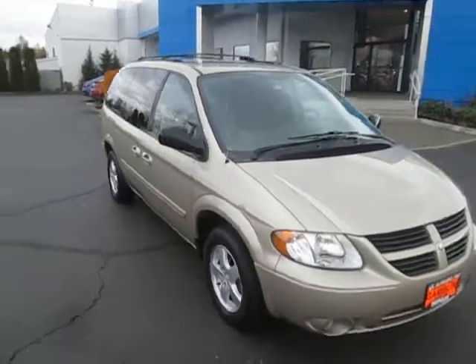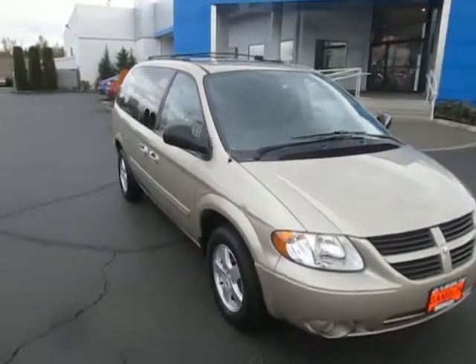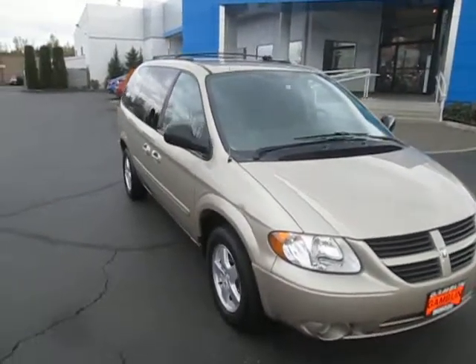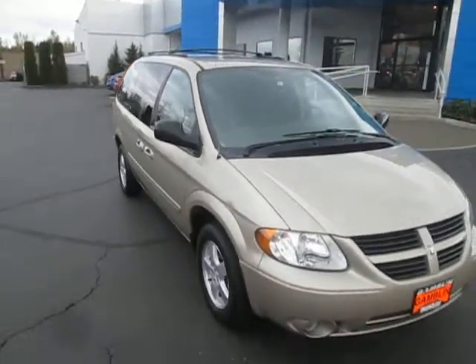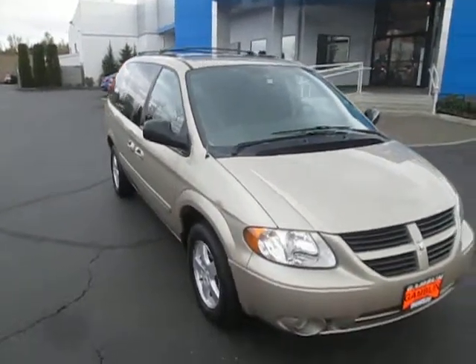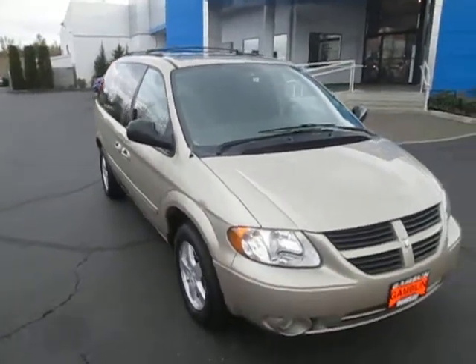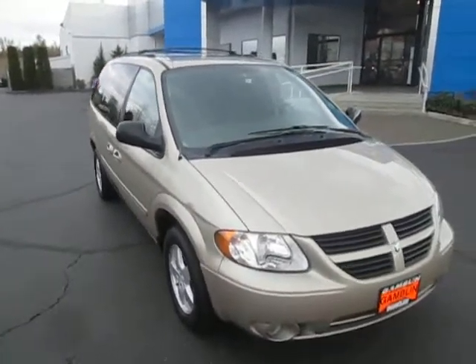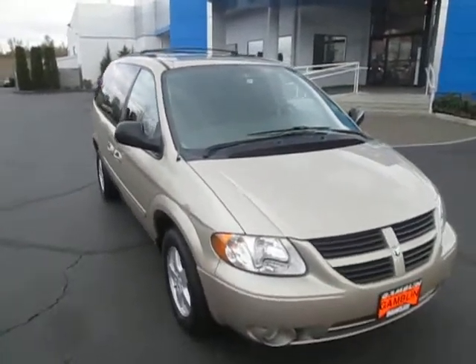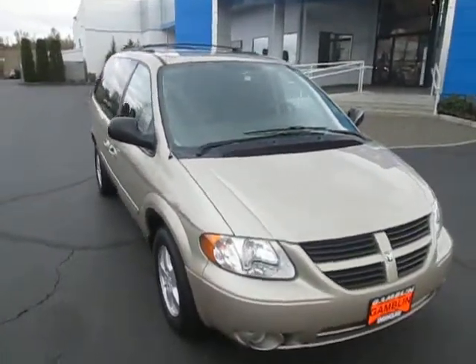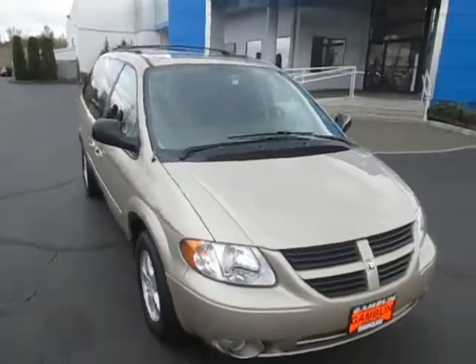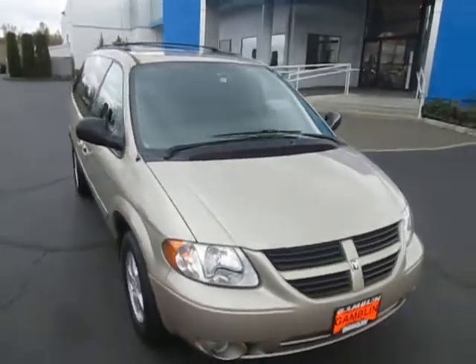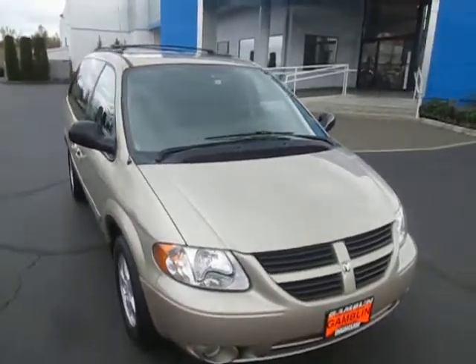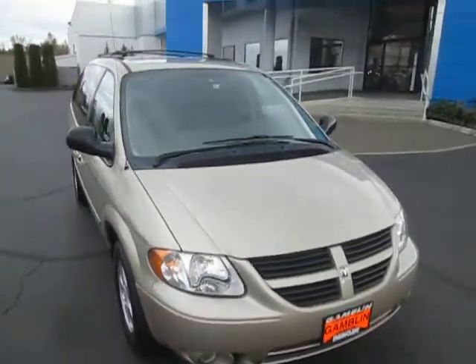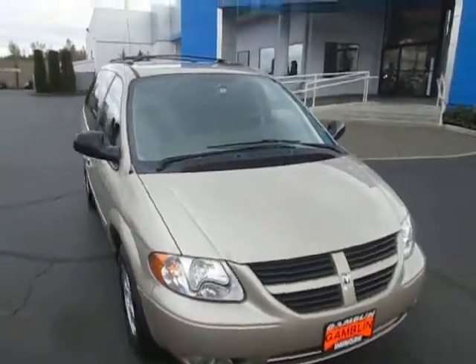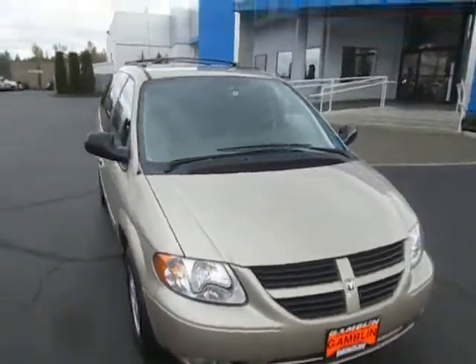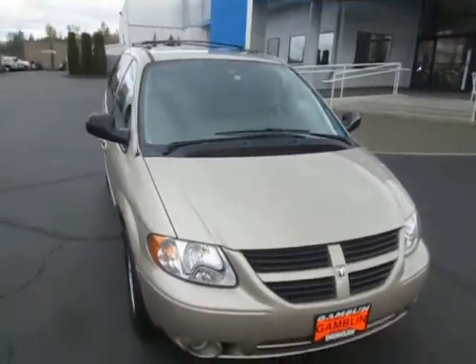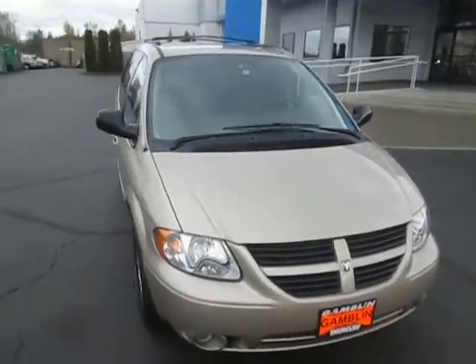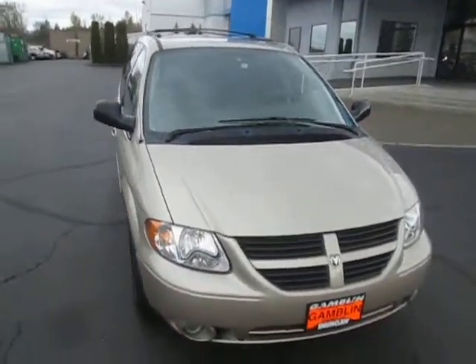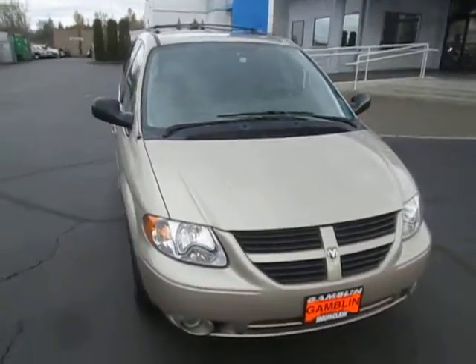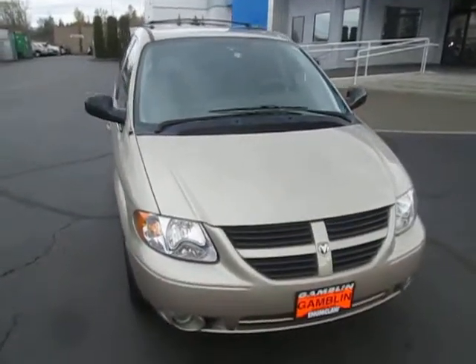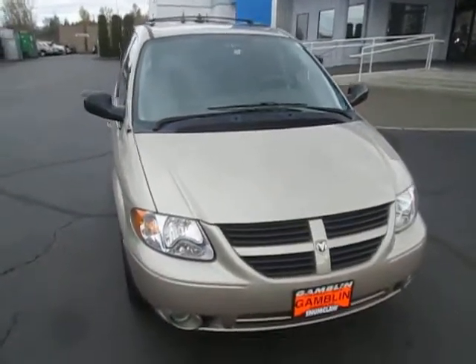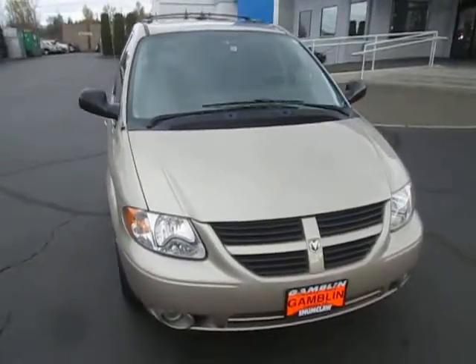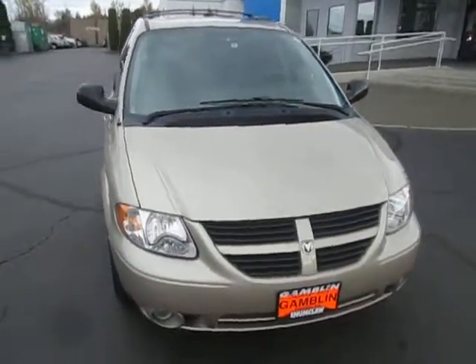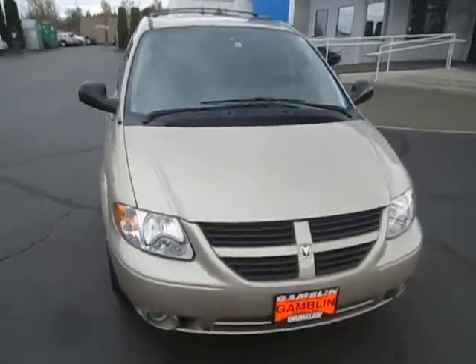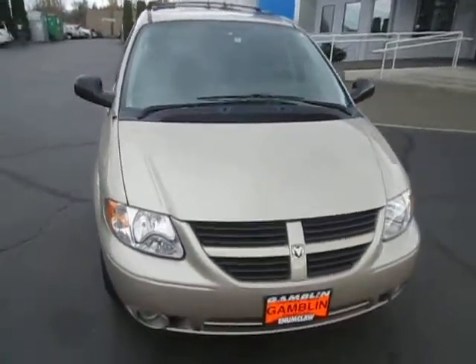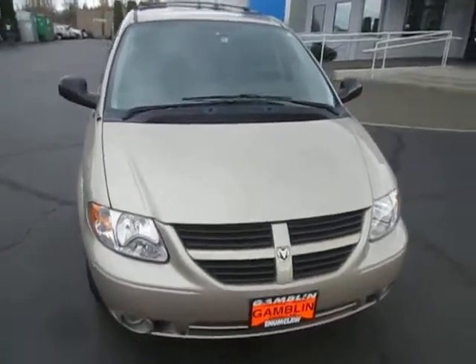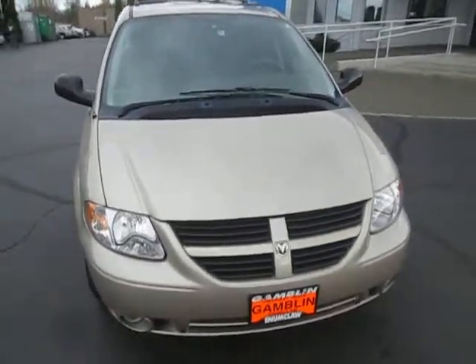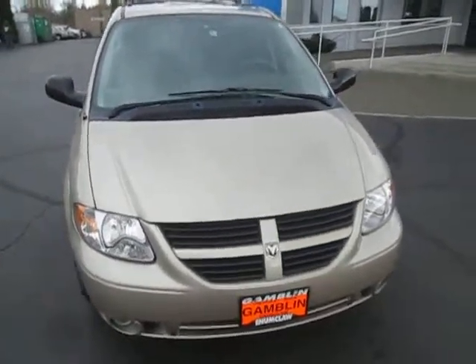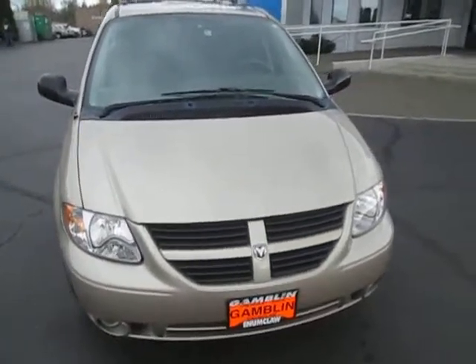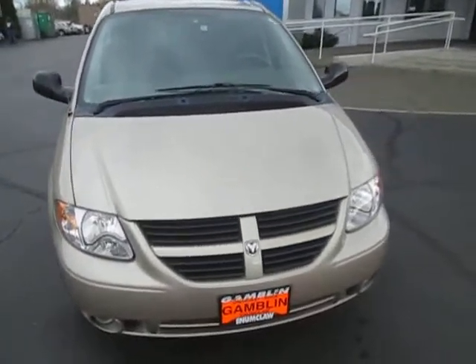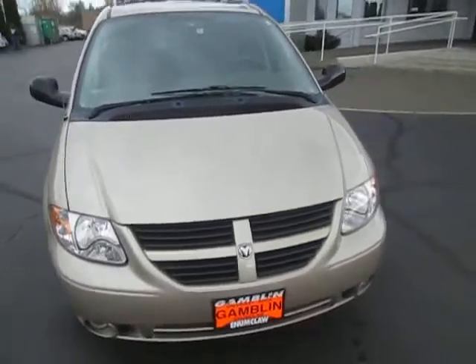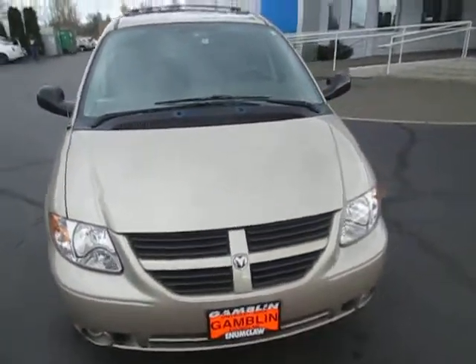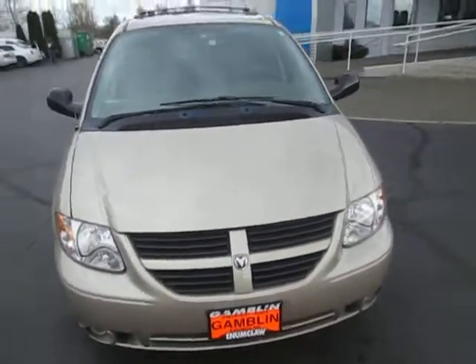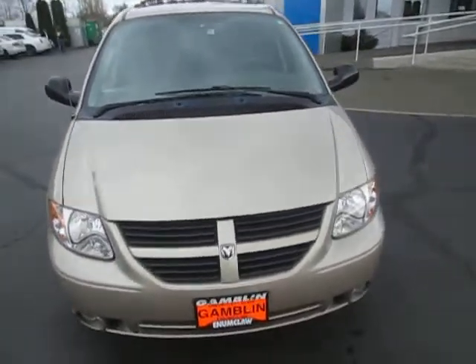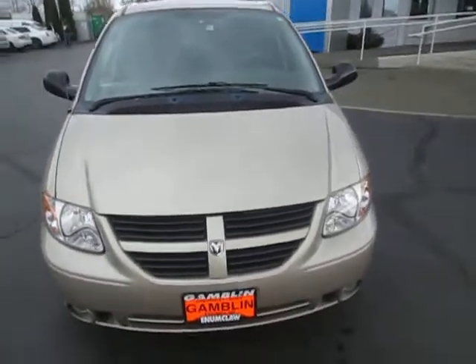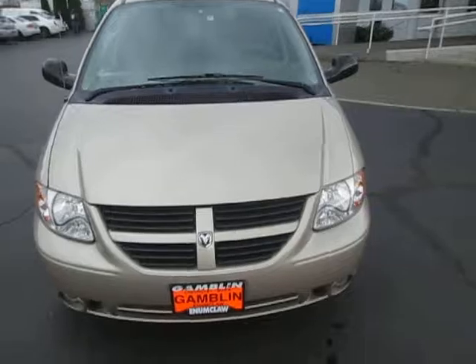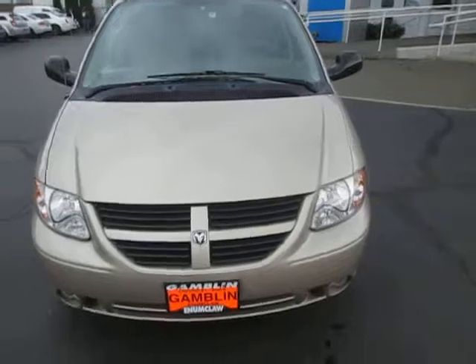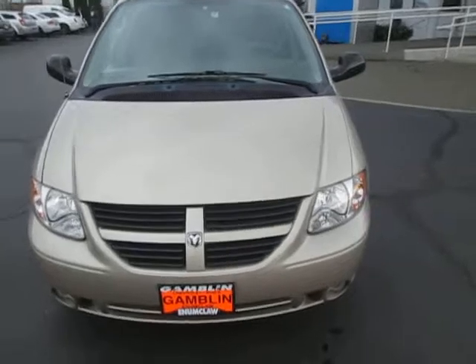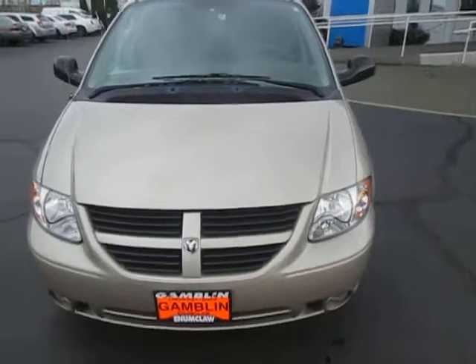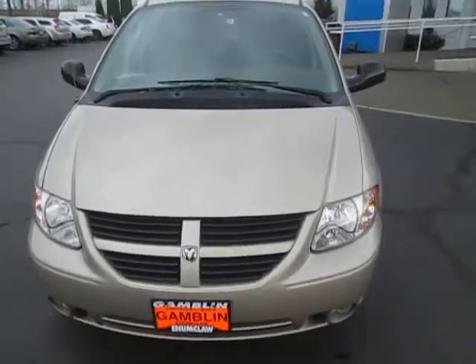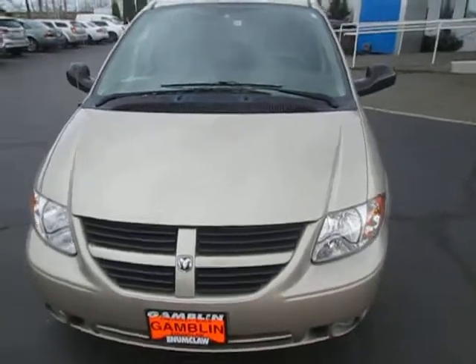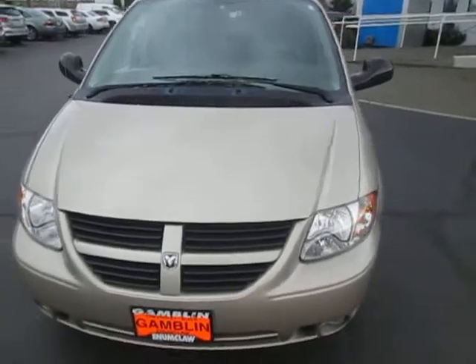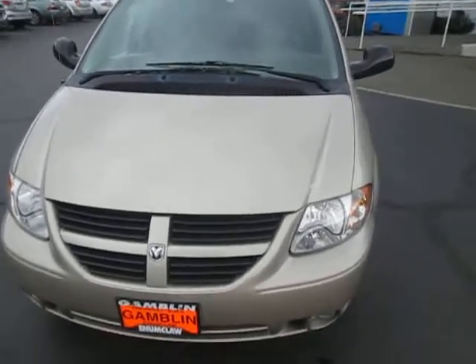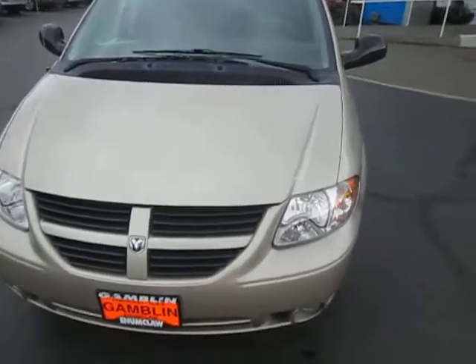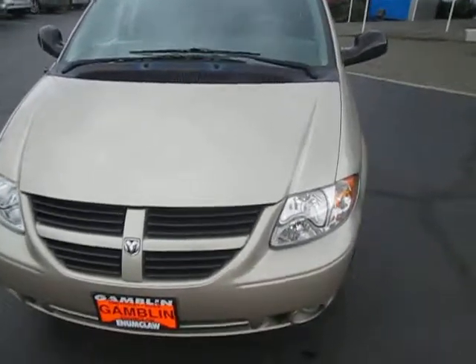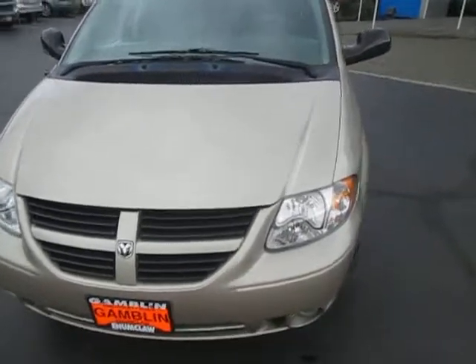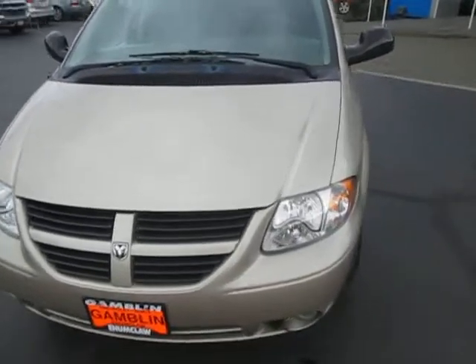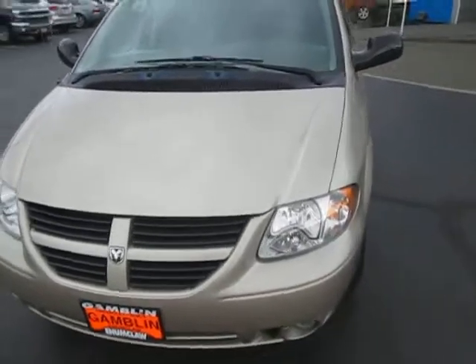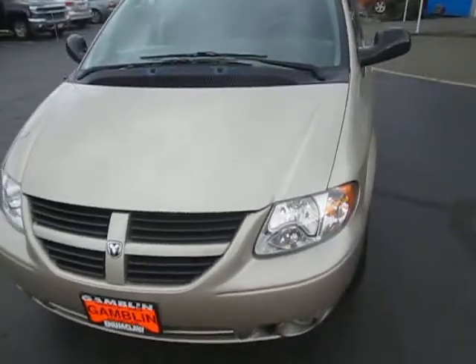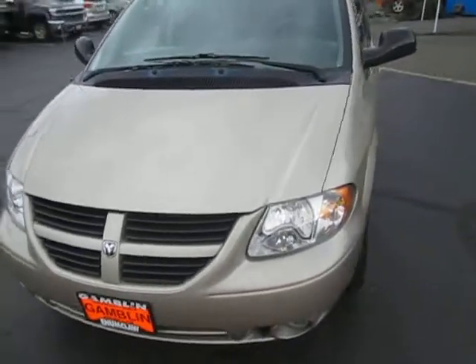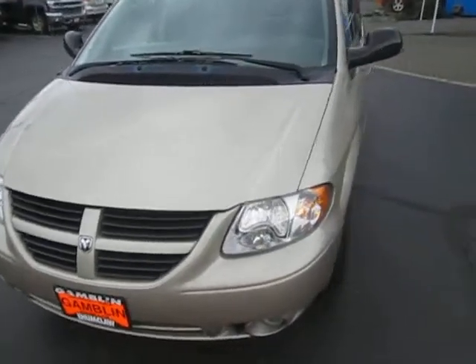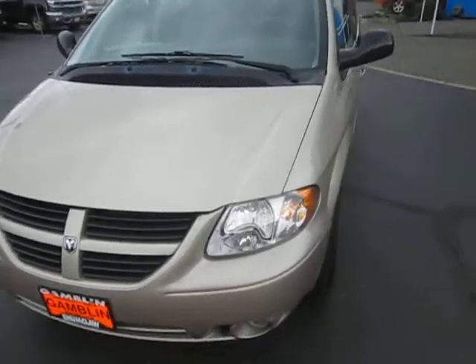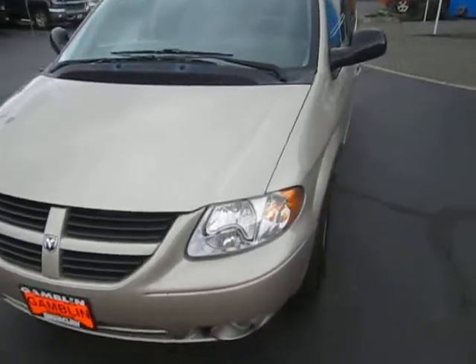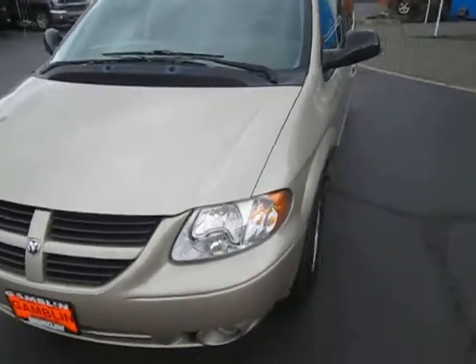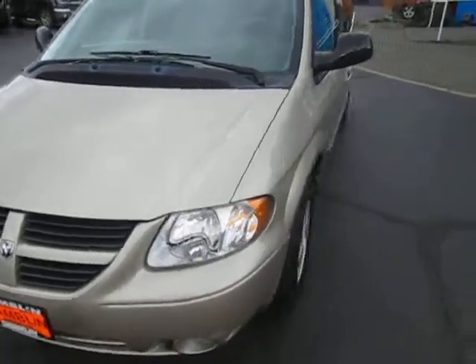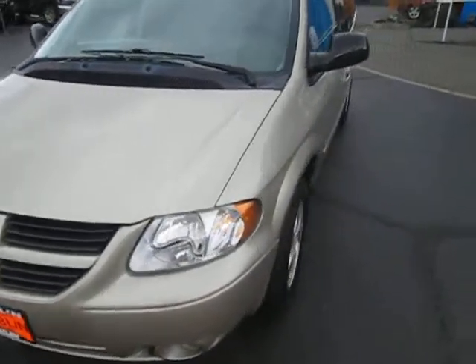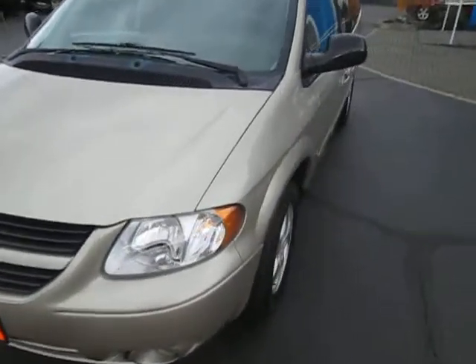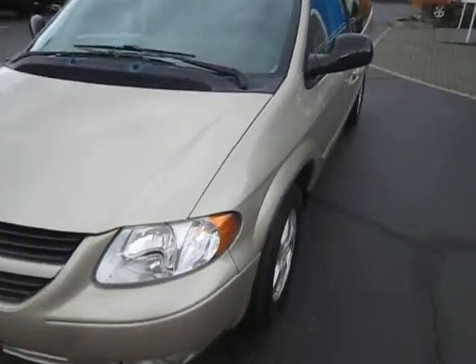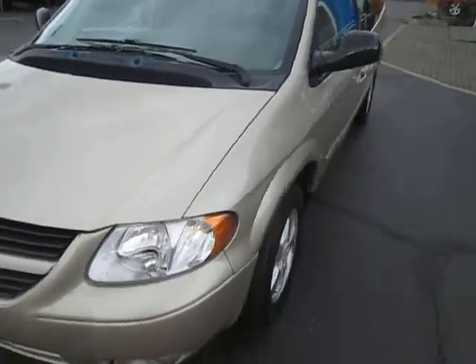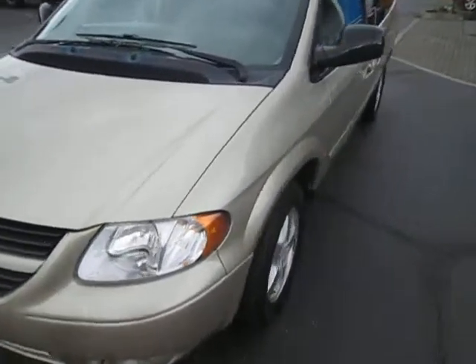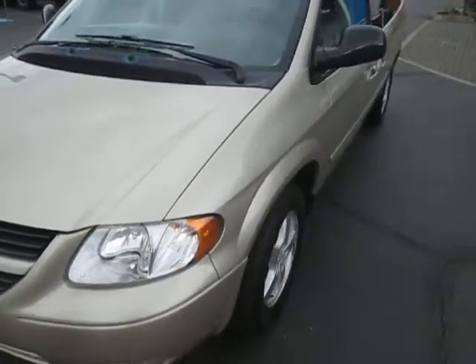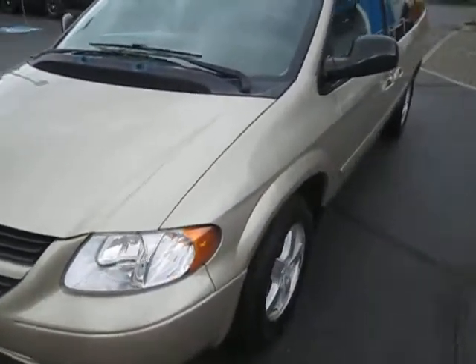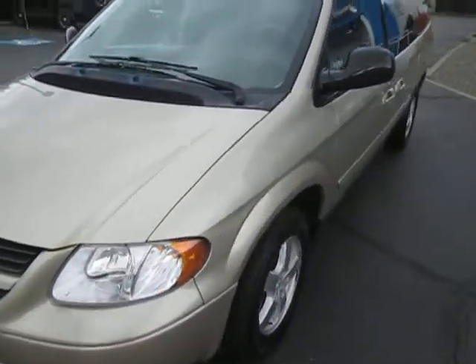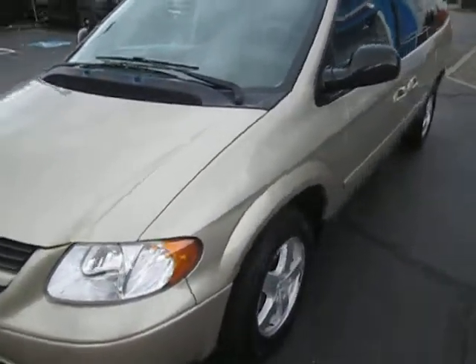Hey there folks, down here at Gamblin Motors in Enumclaw, Washington. We're checking out our 2006 Dodge Caravan.